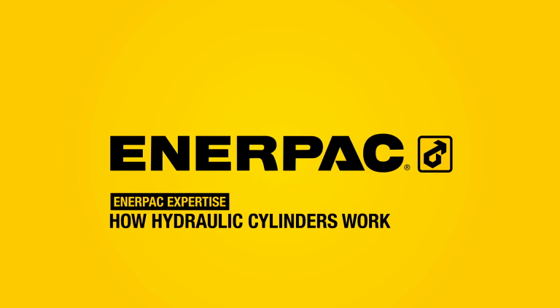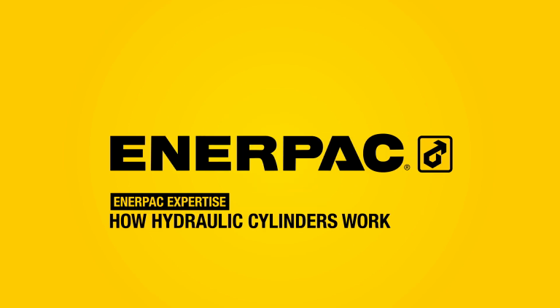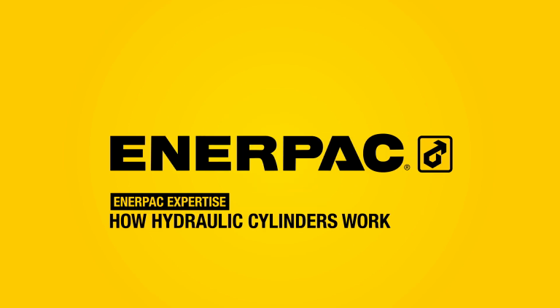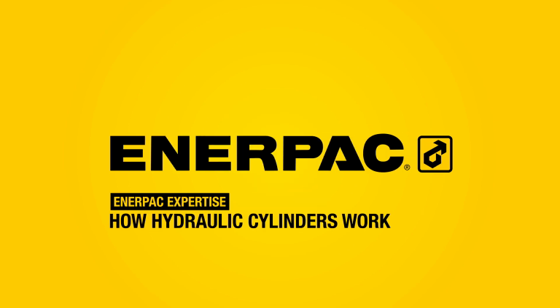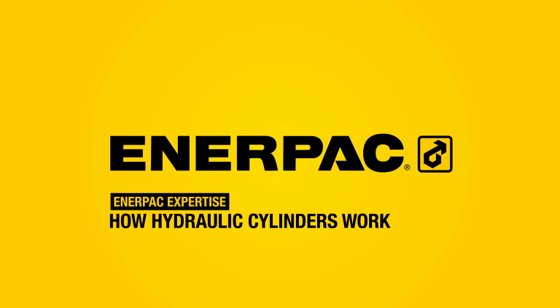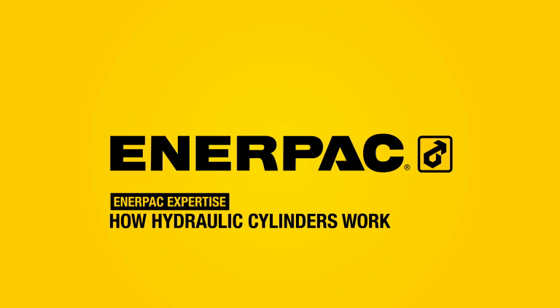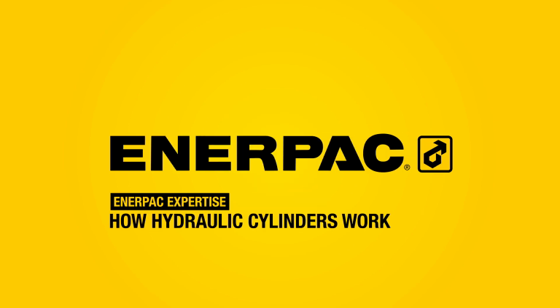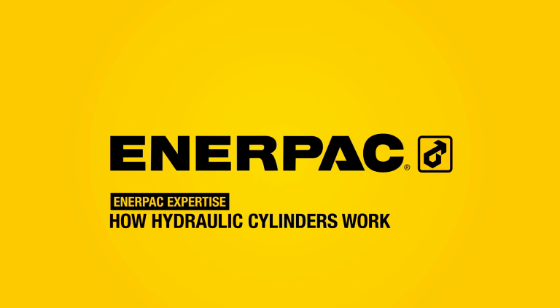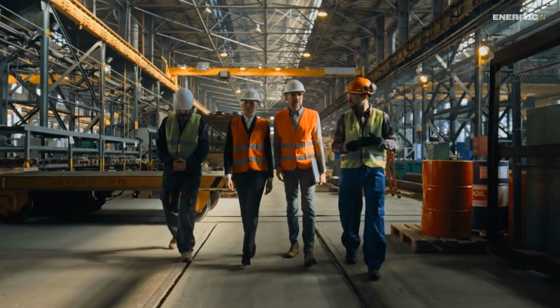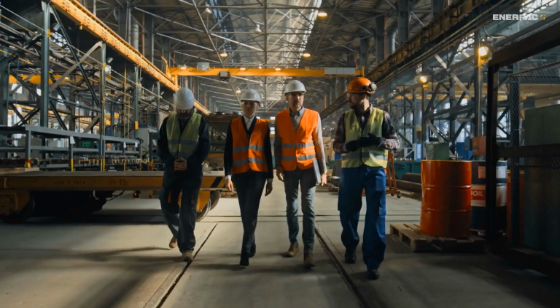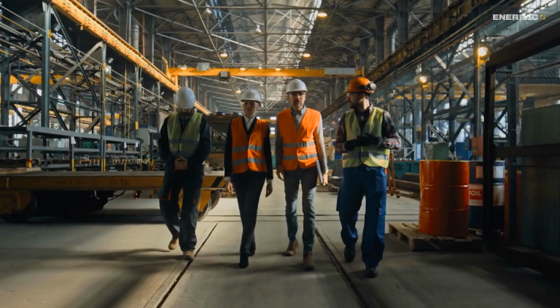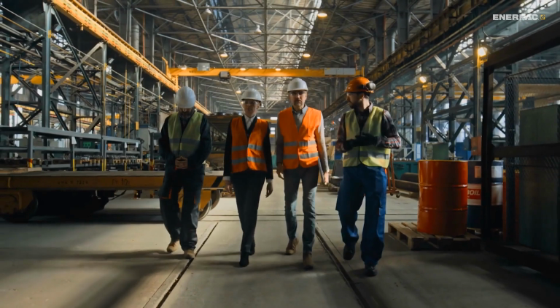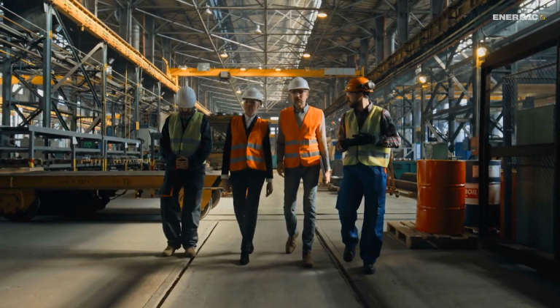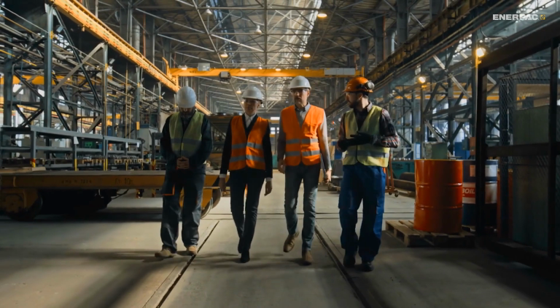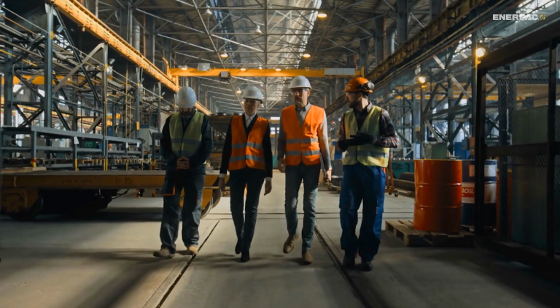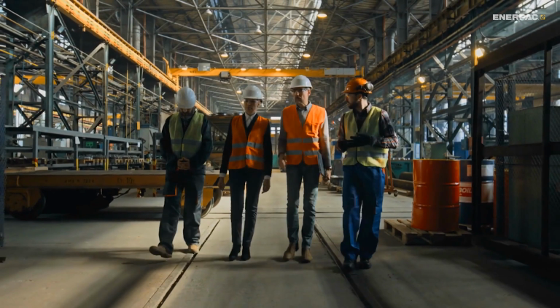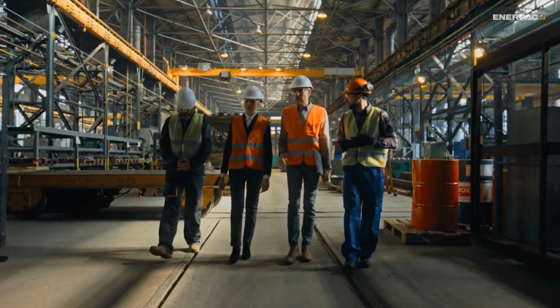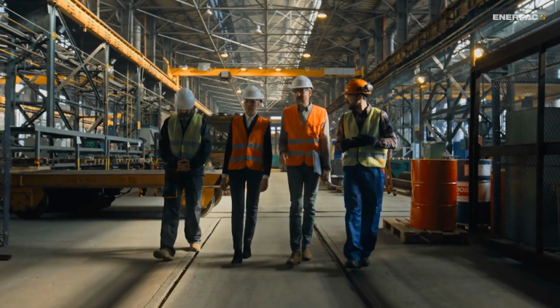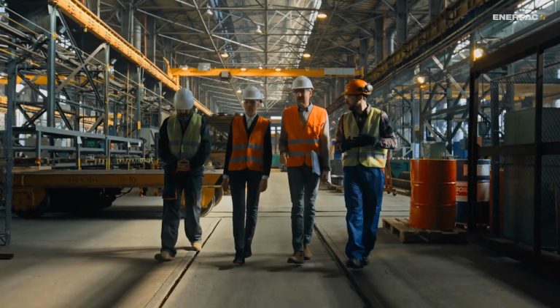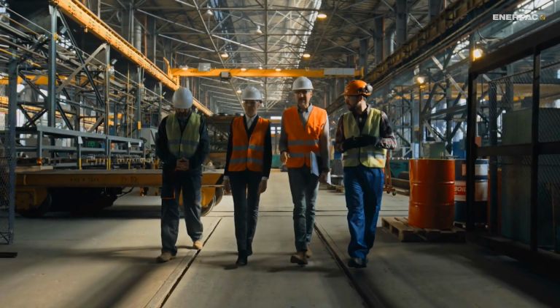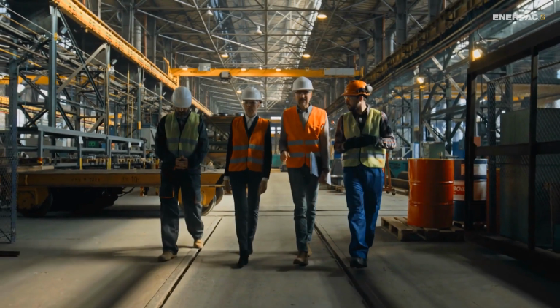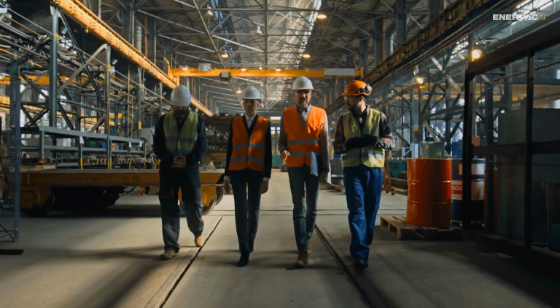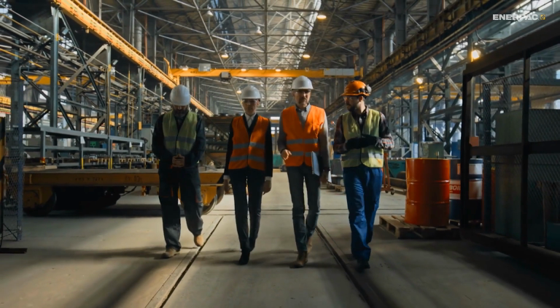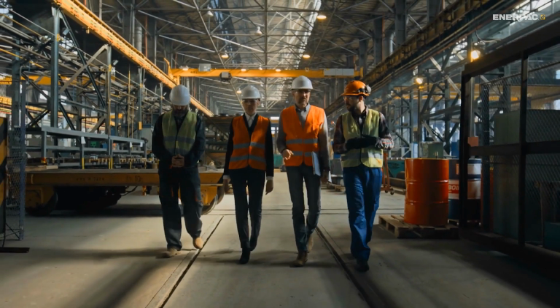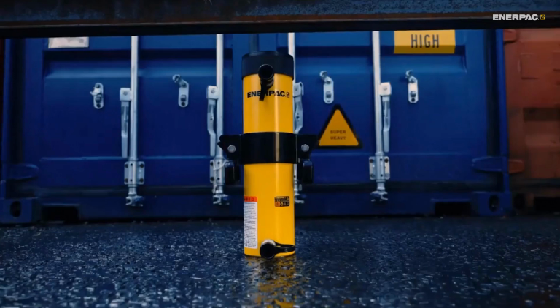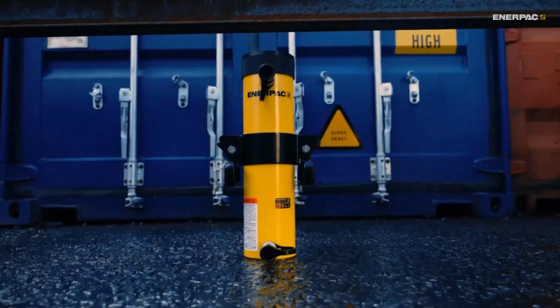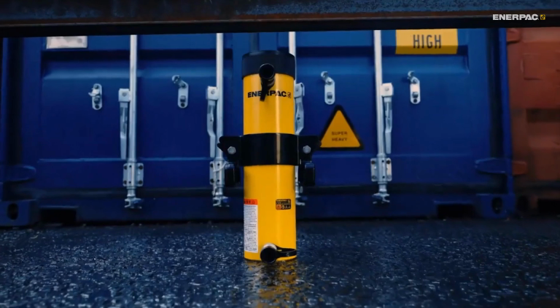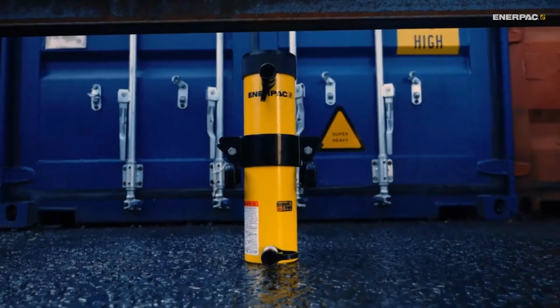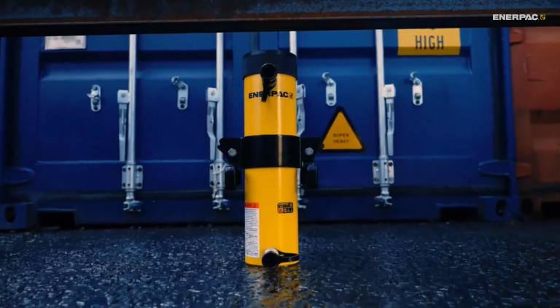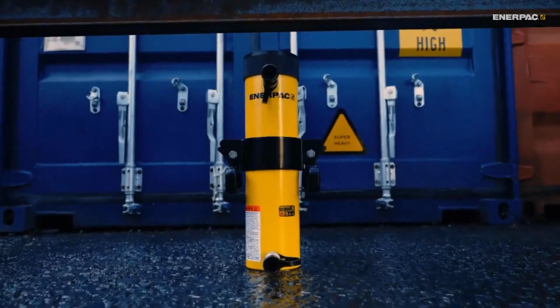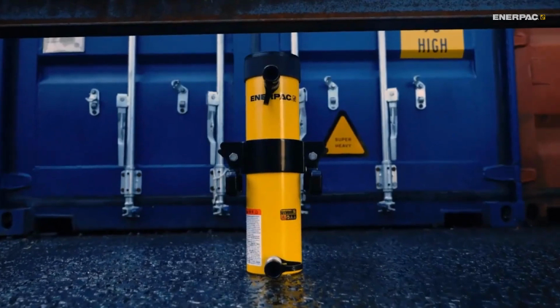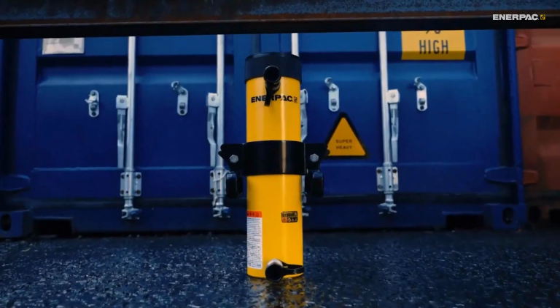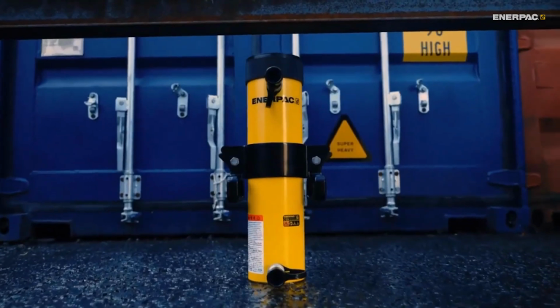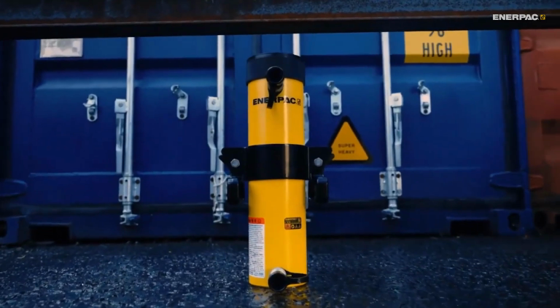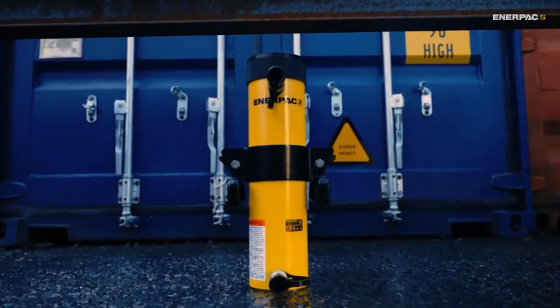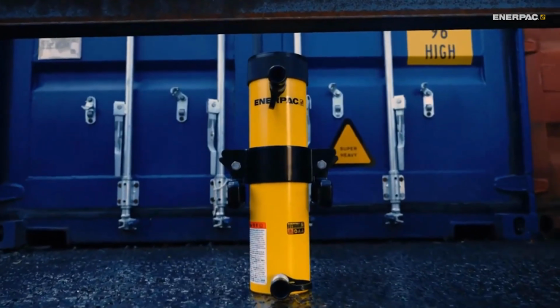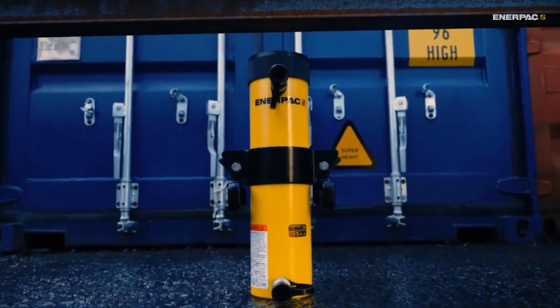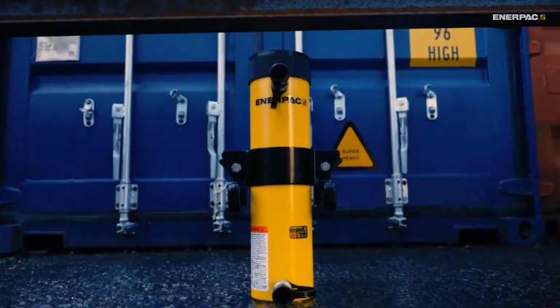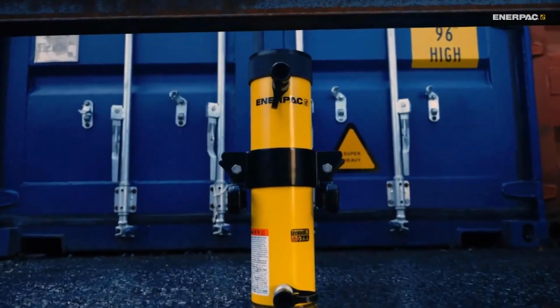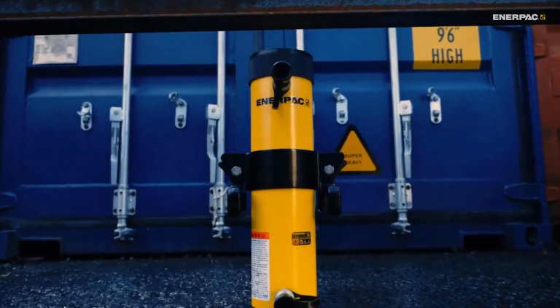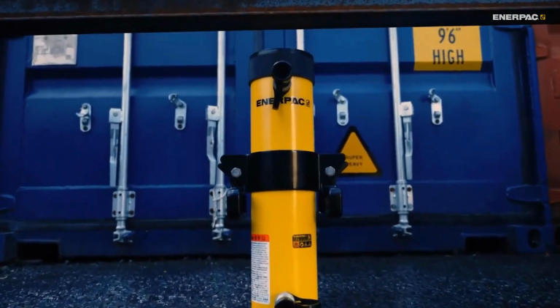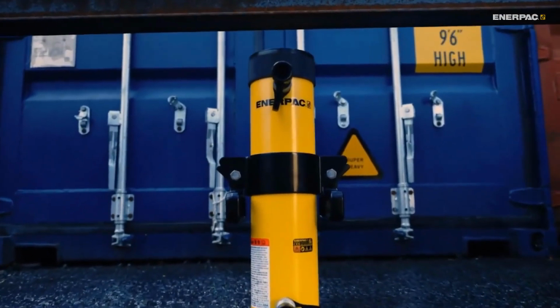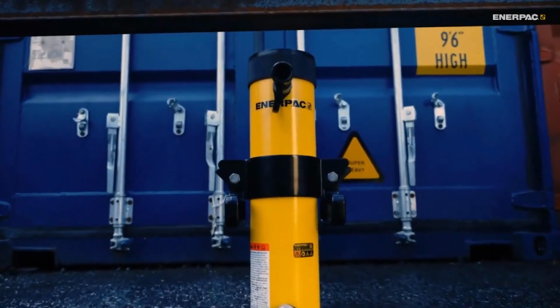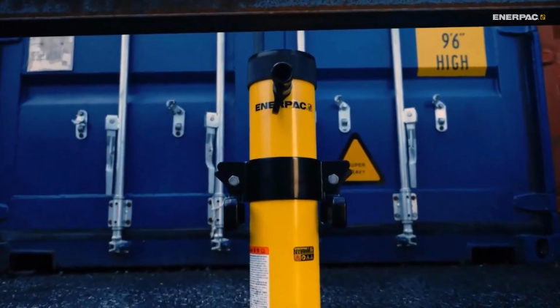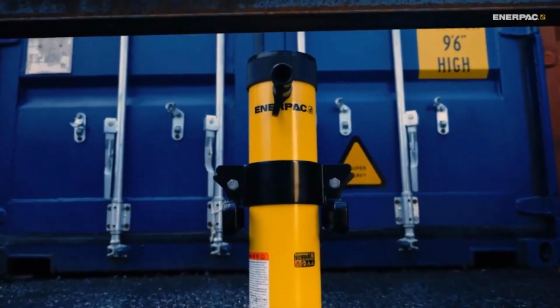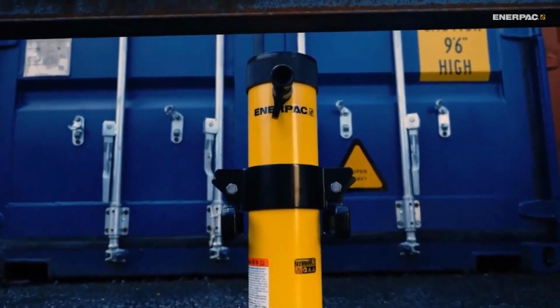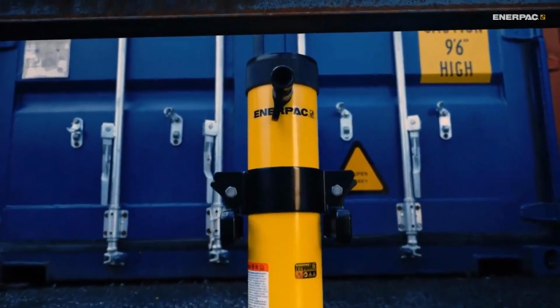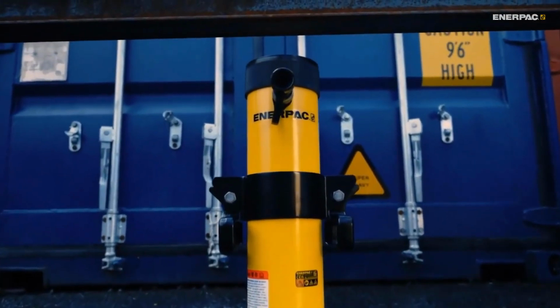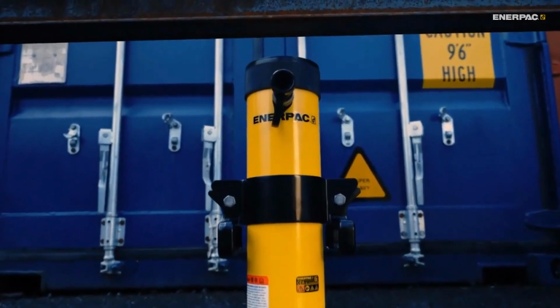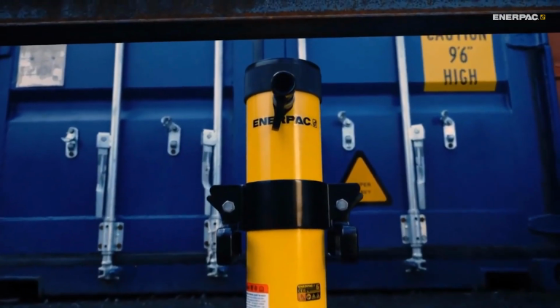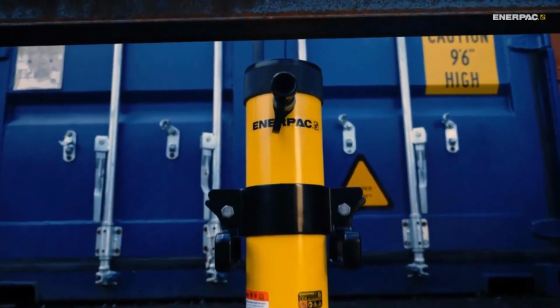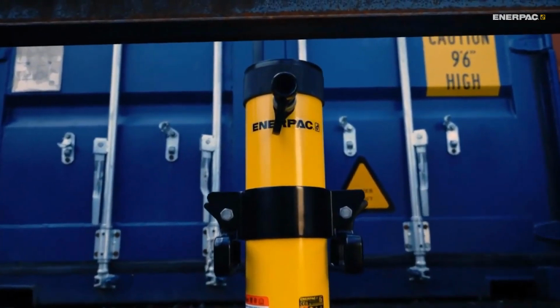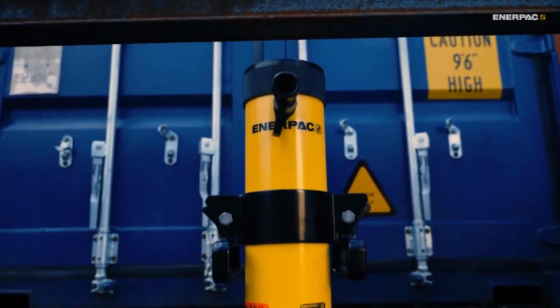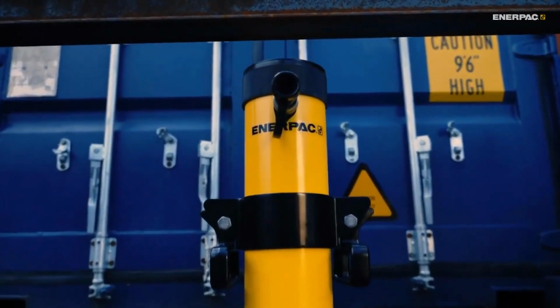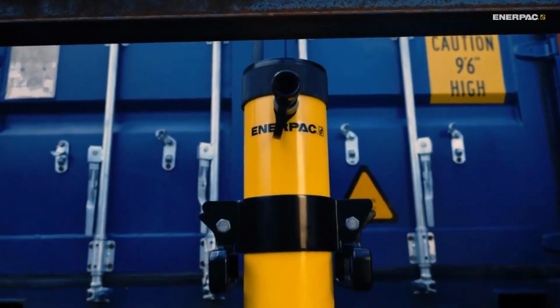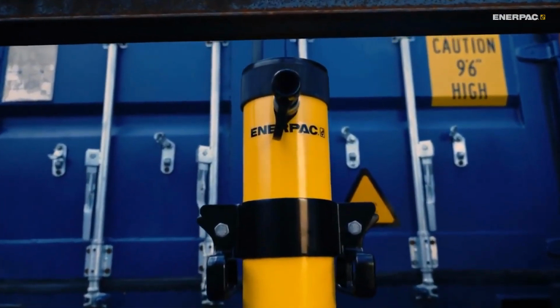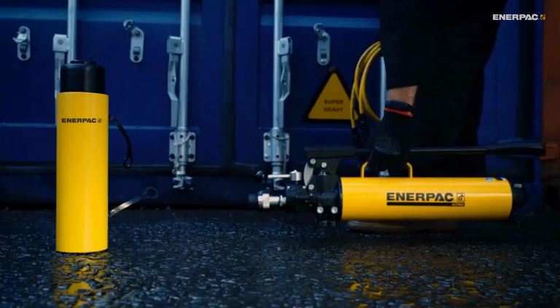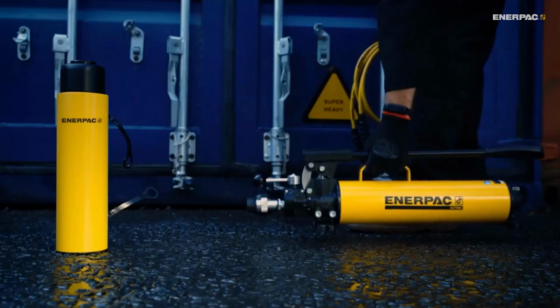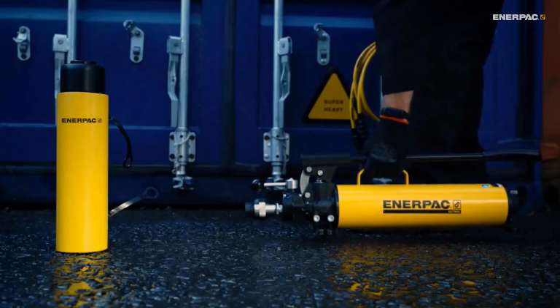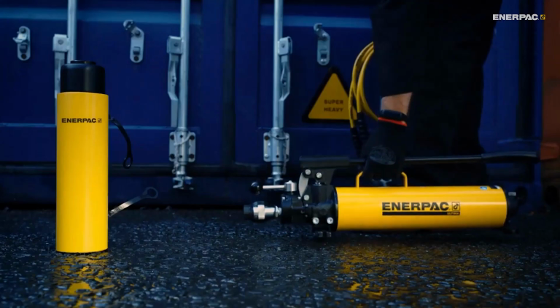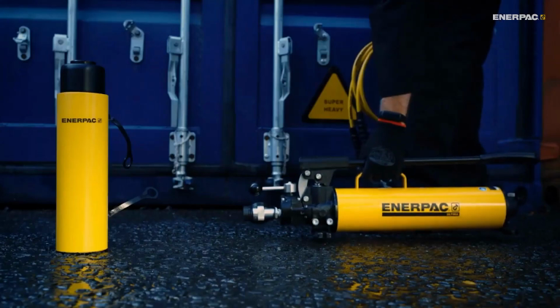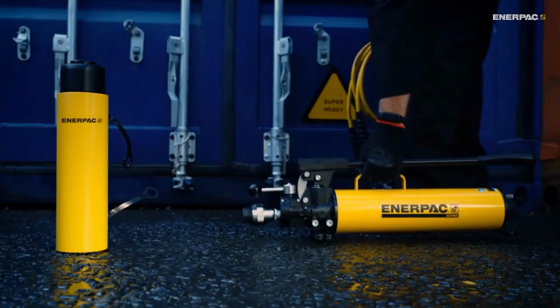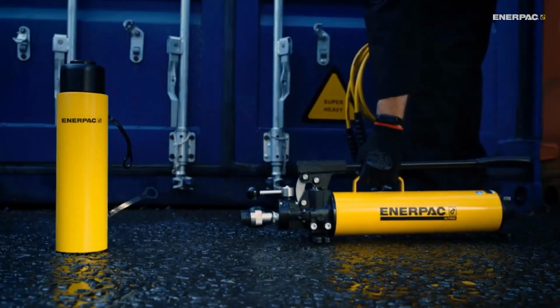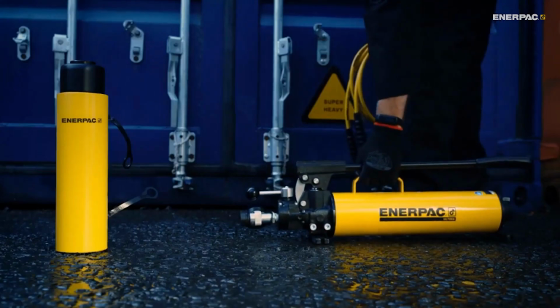Hey there, engineering fans. Today, we're diving into the world of hydraulic cylinders. Let's get started.